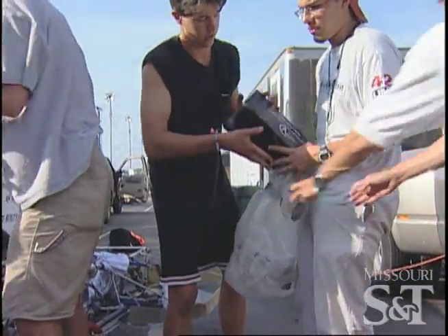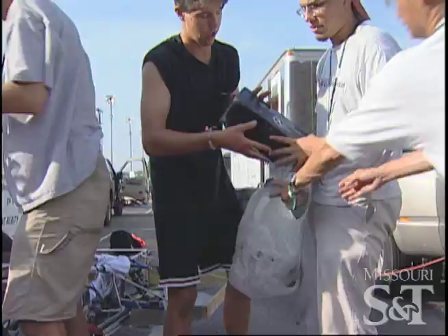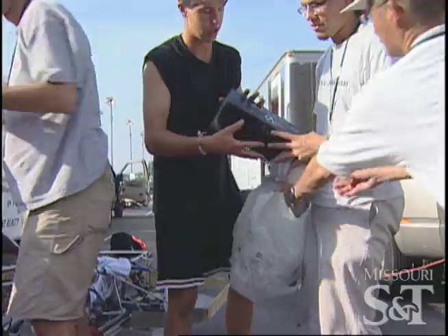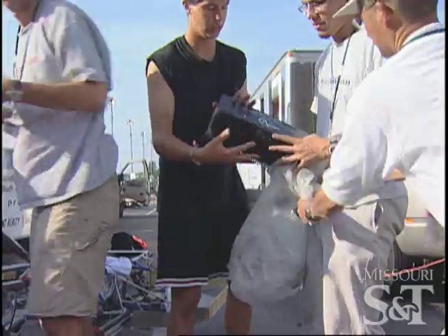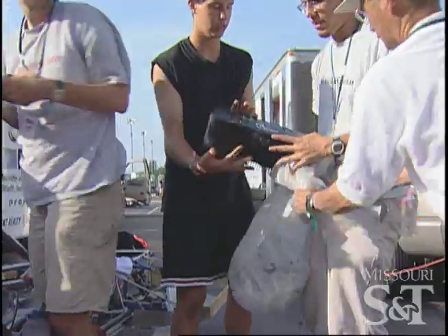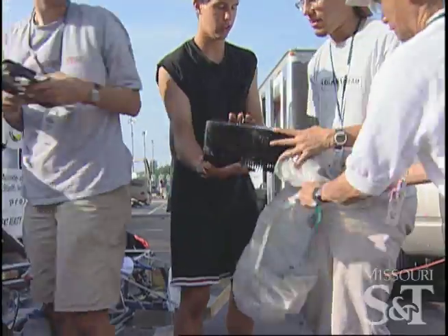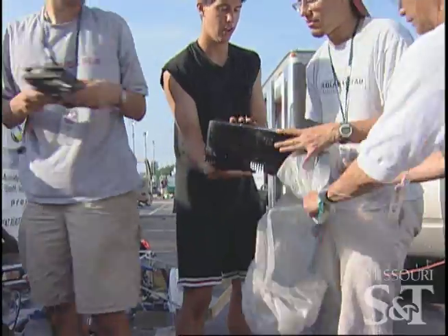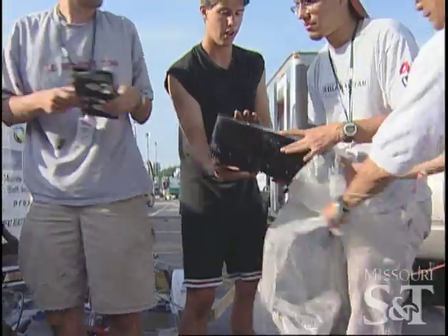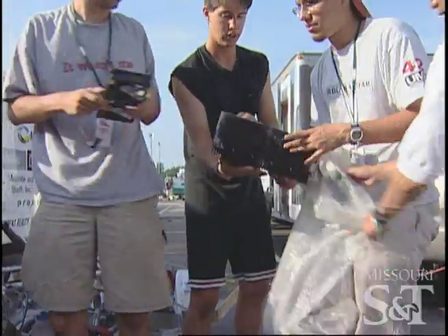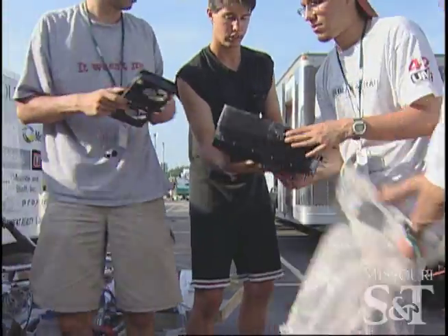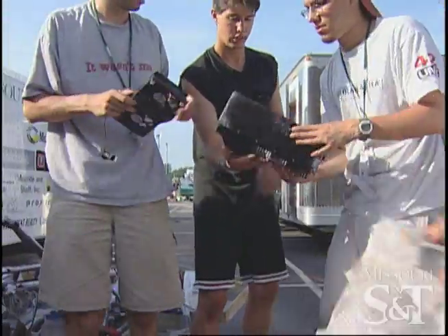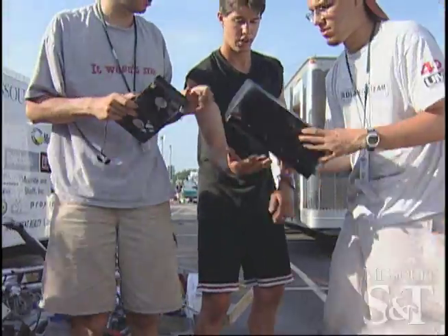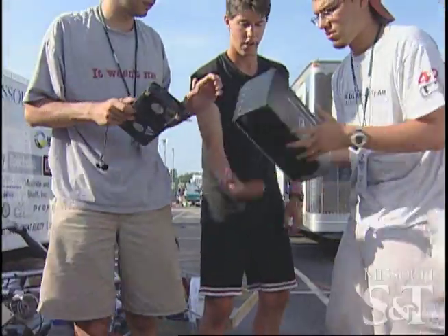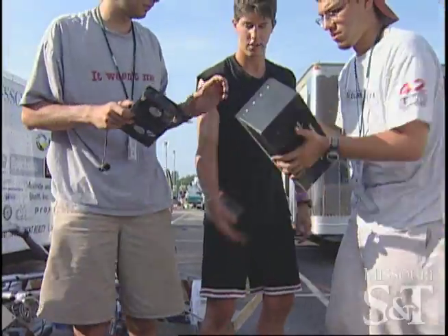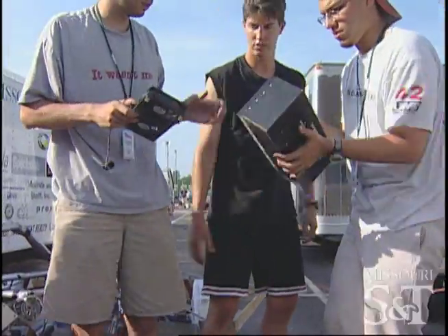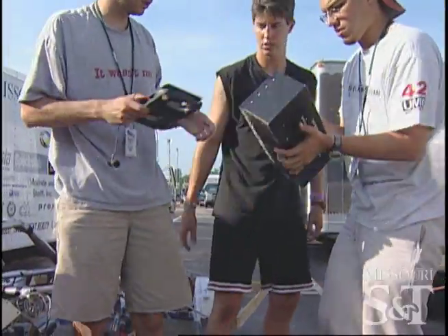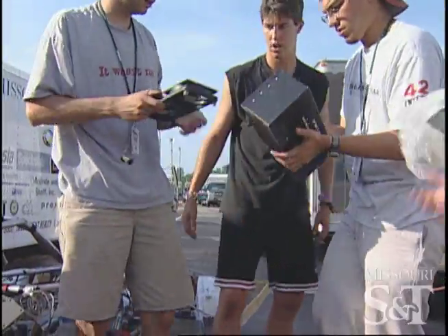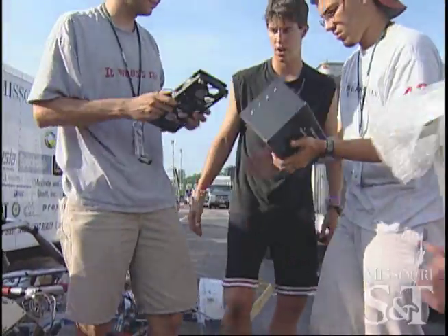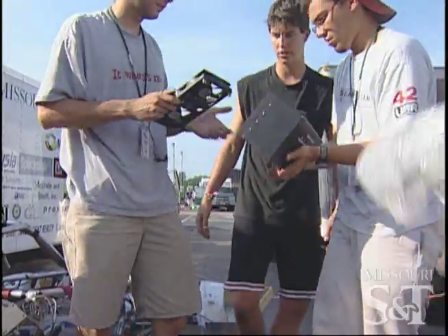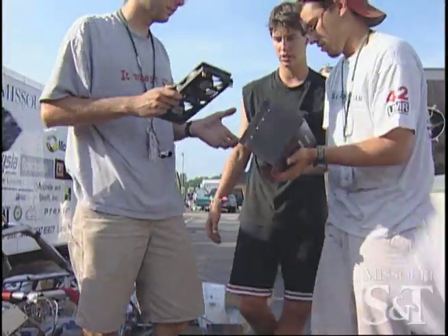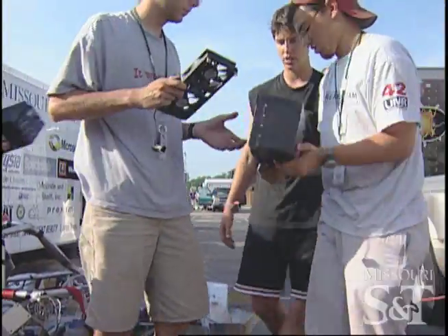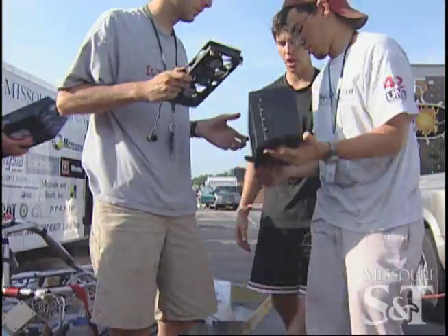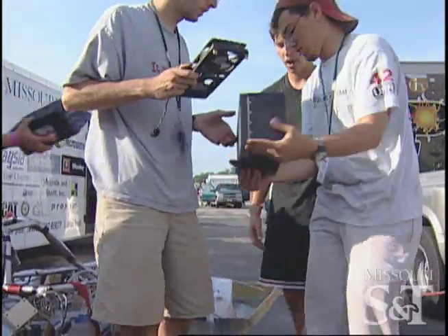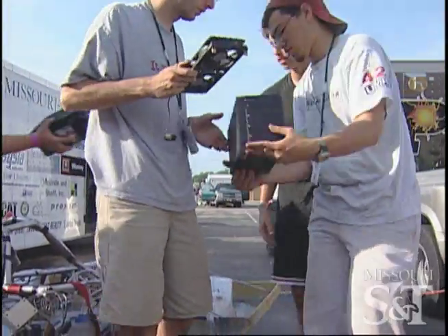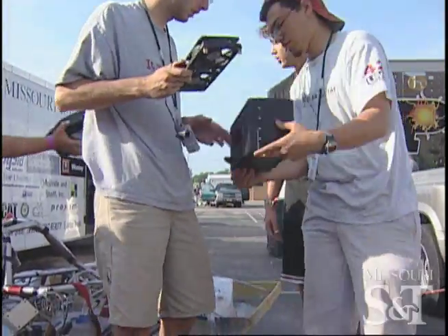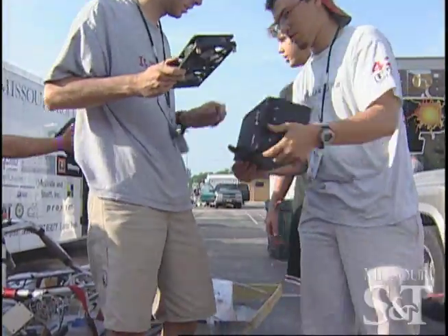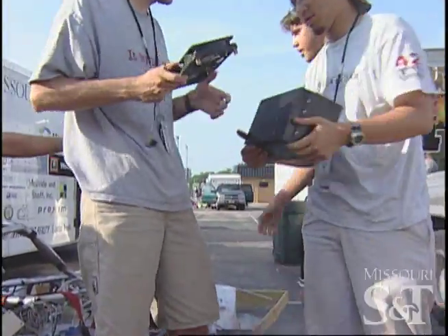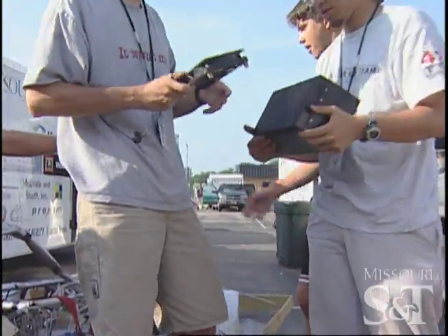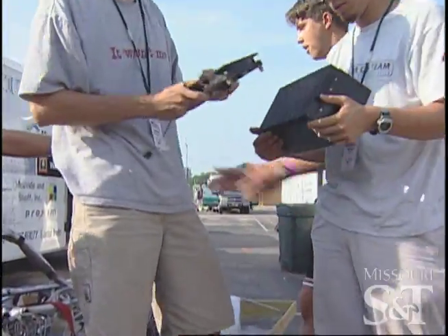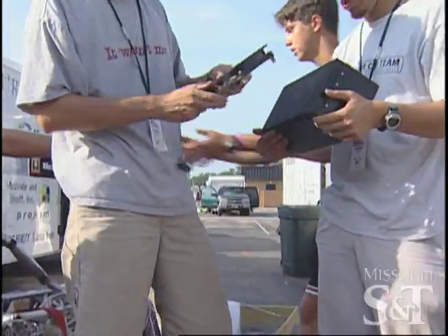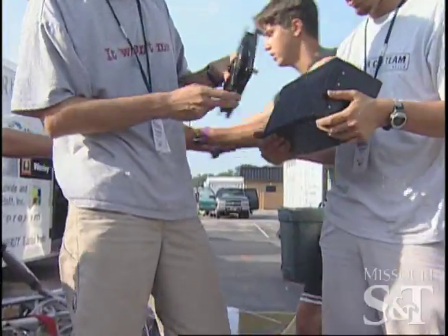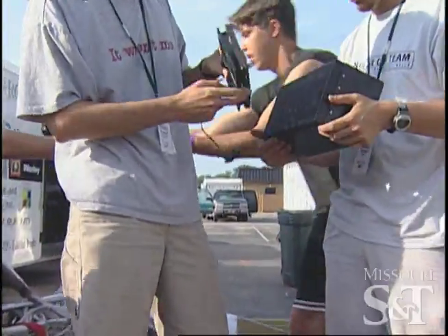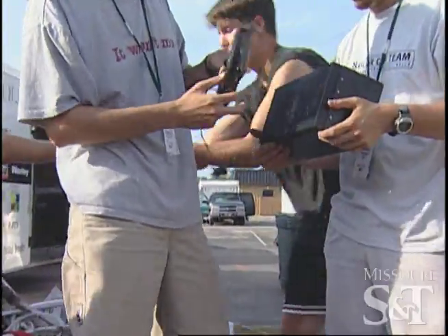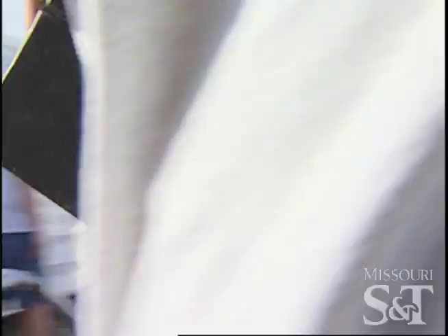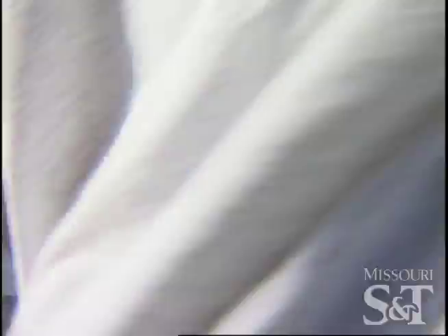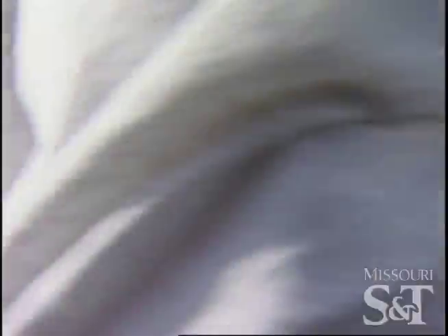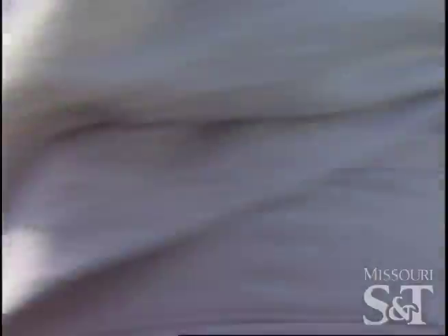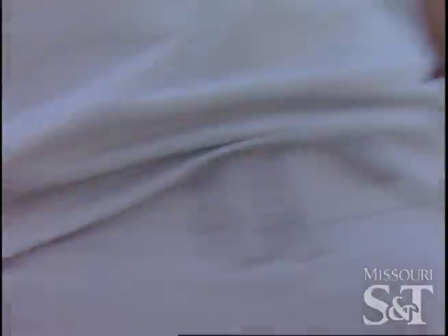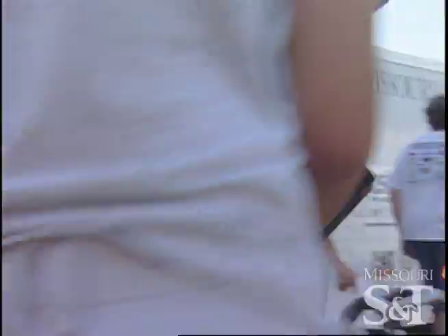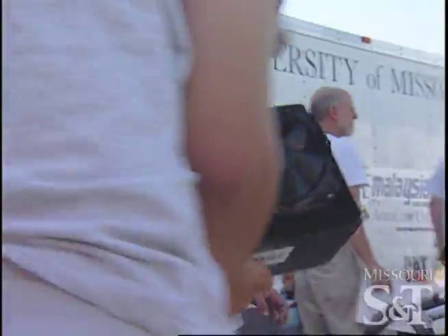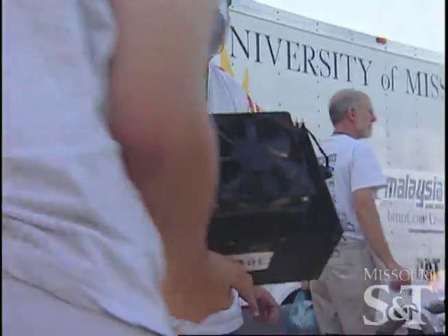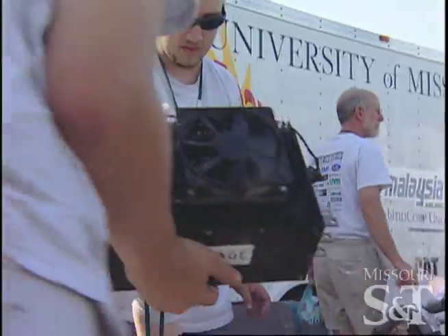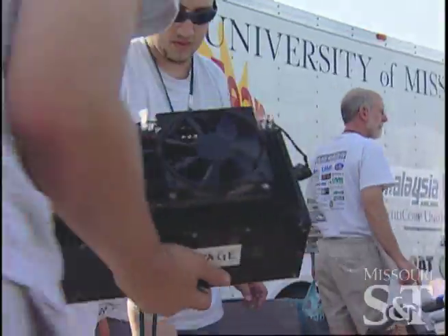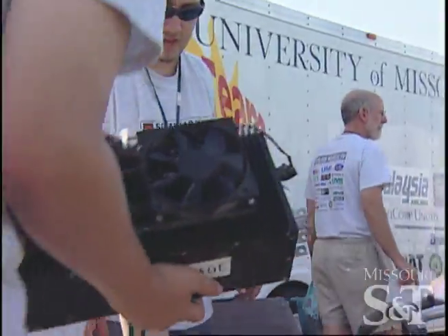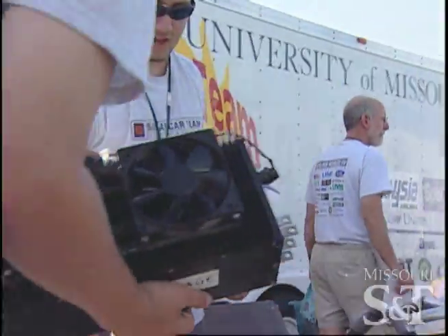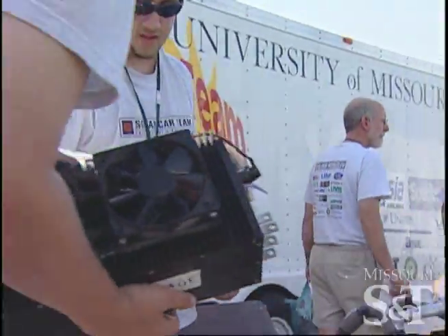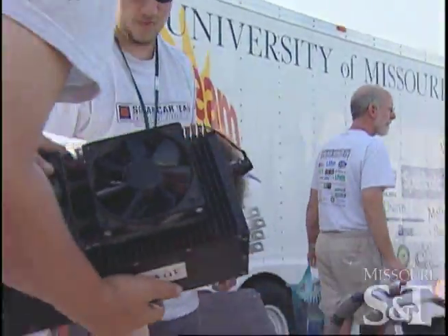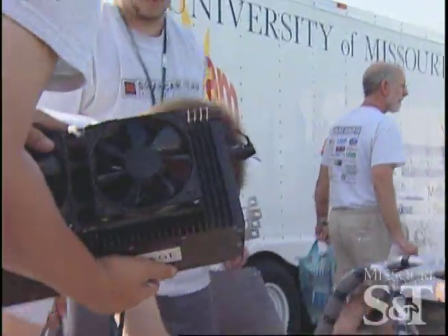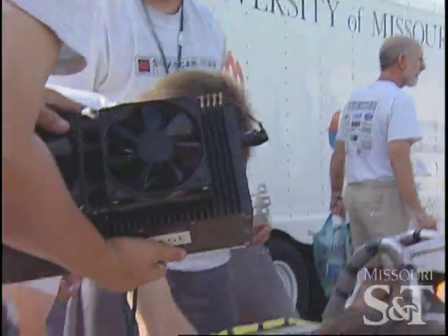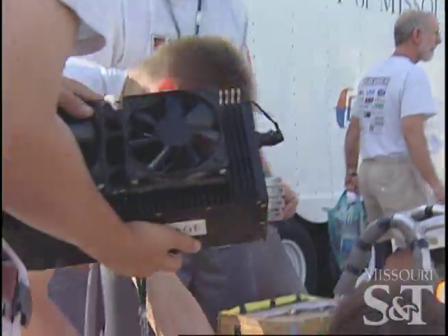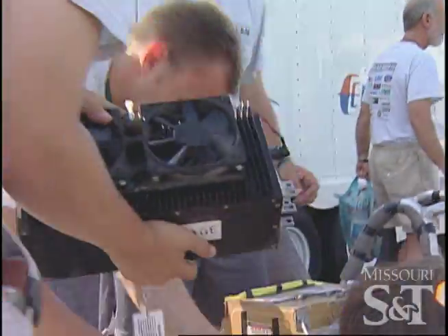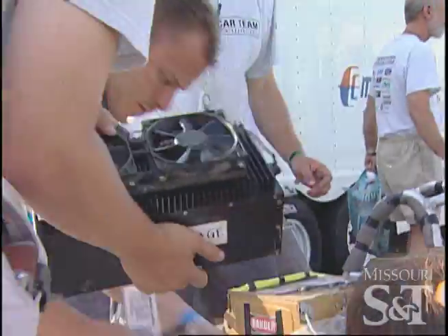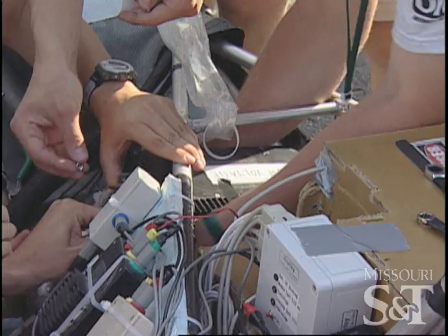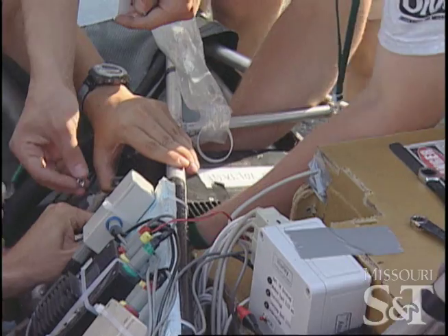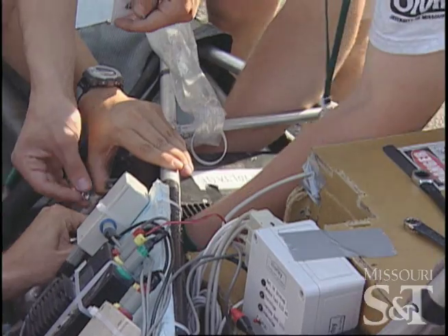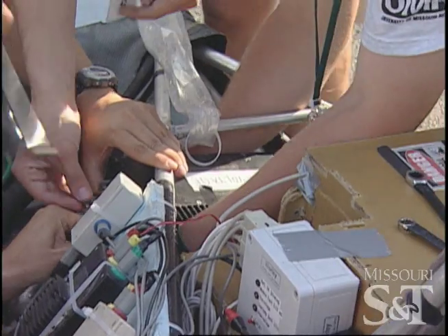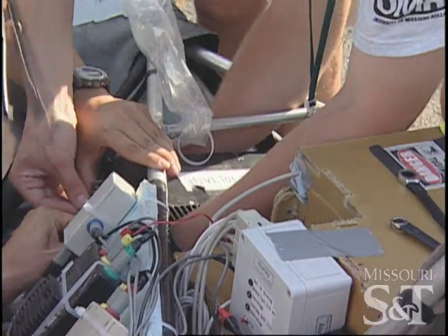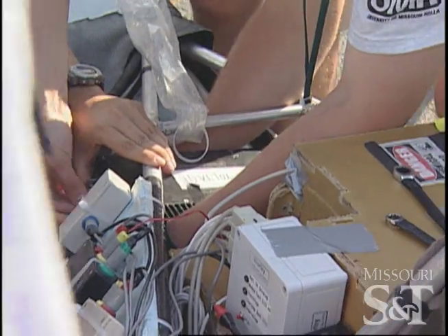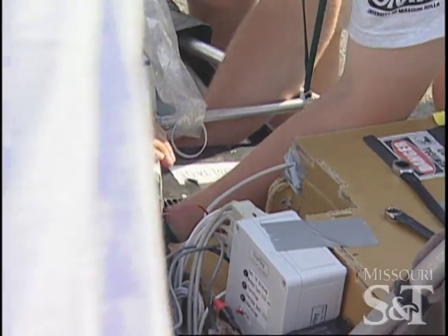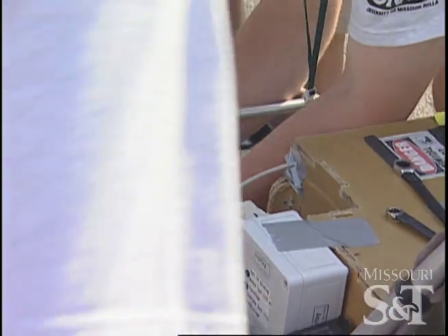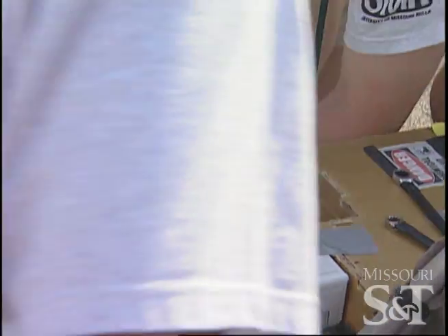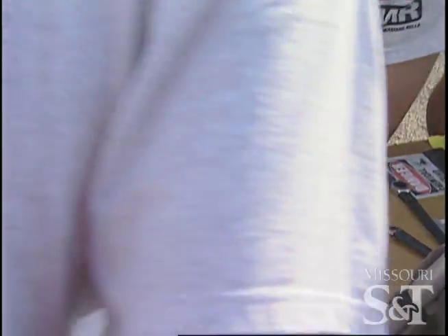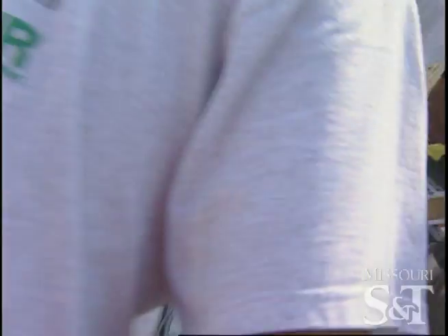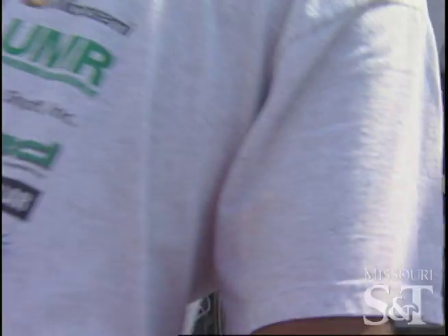The controller's out. All right, flip it right side up. We'll have to put another one in there.